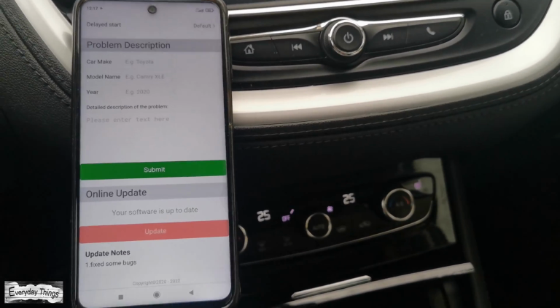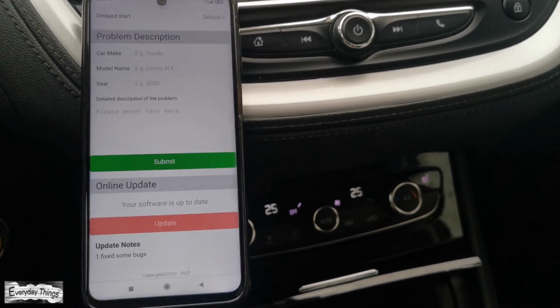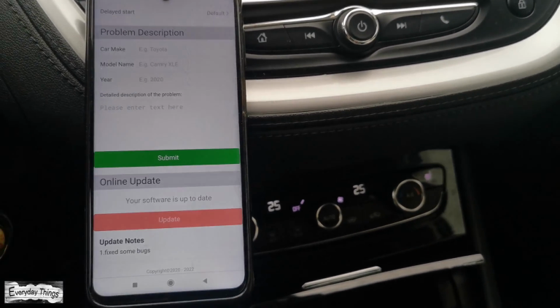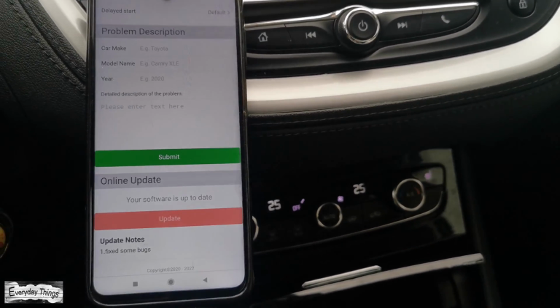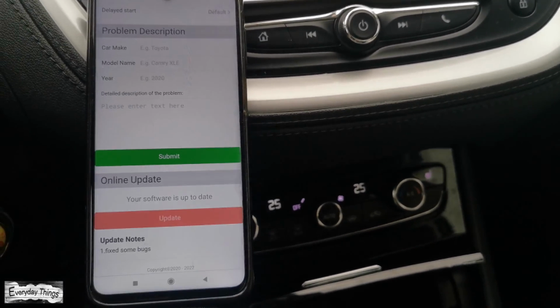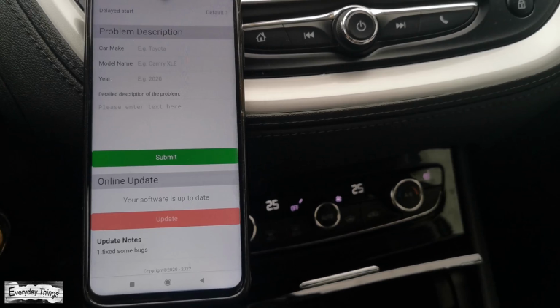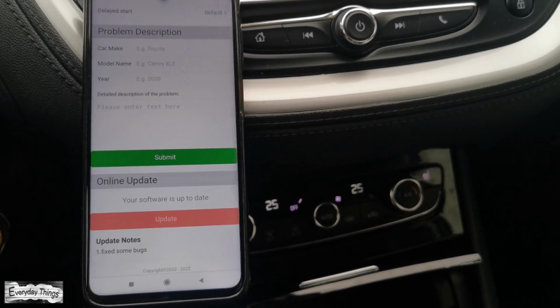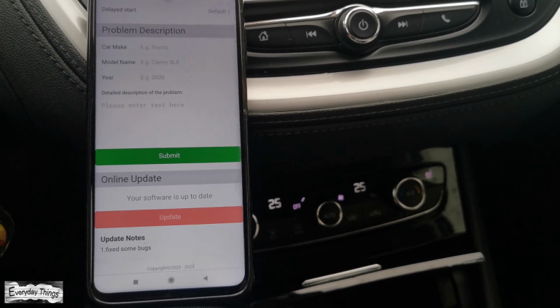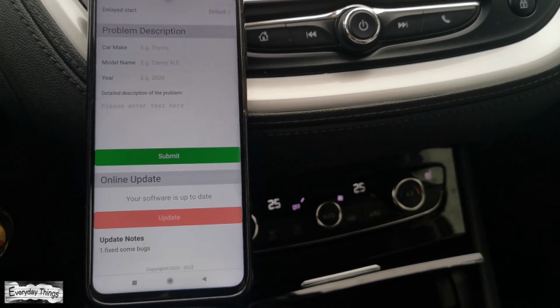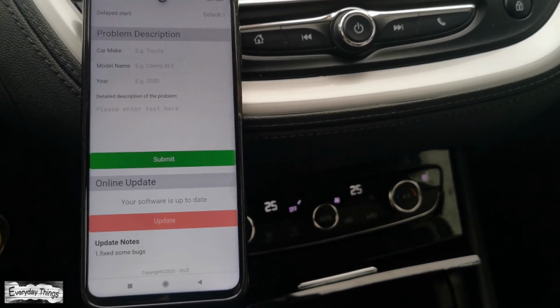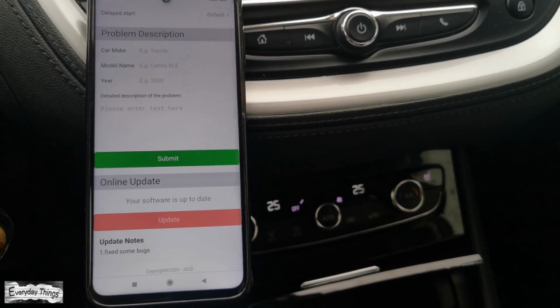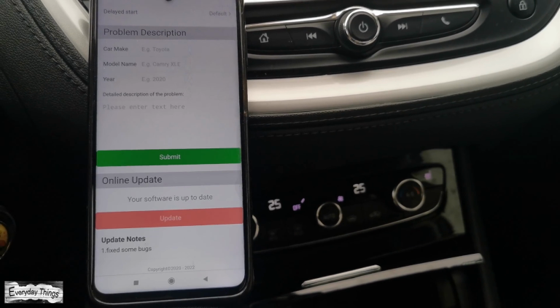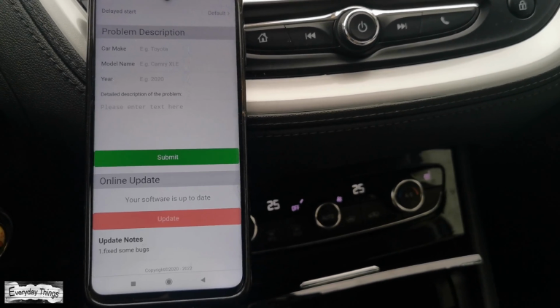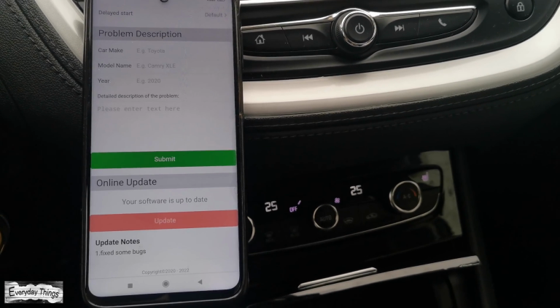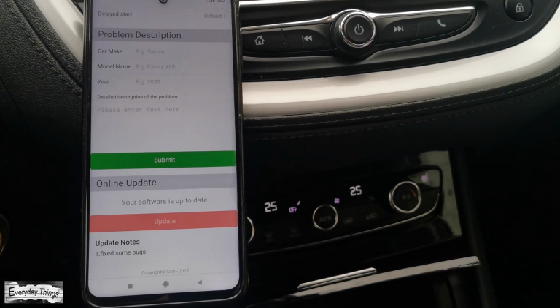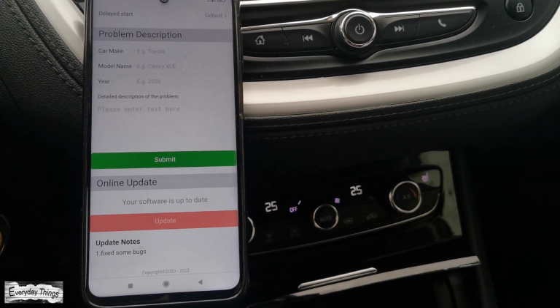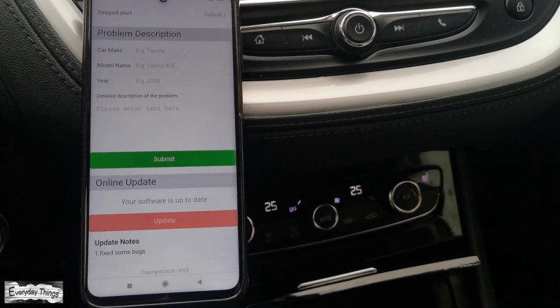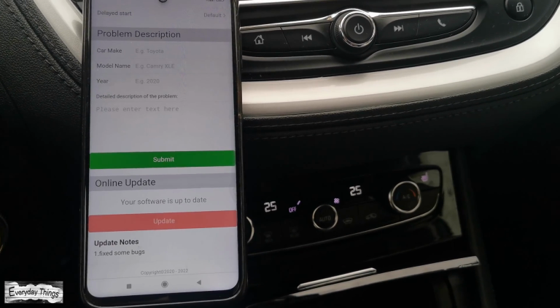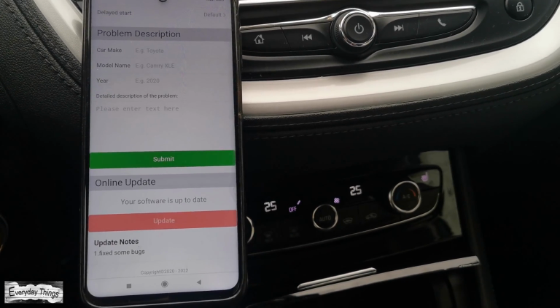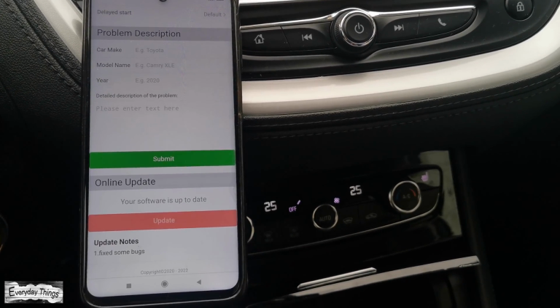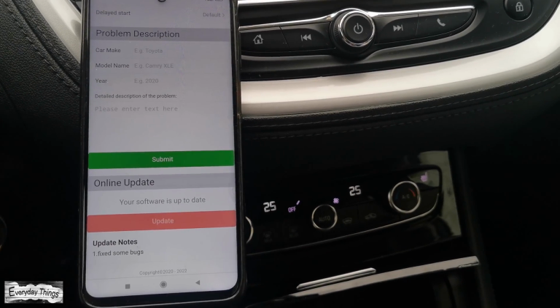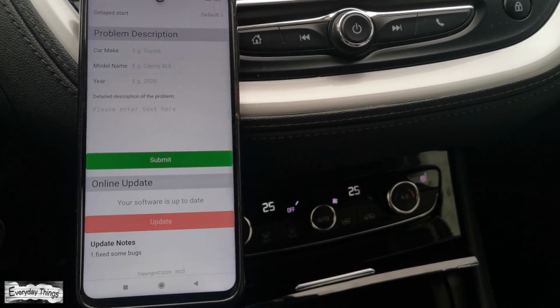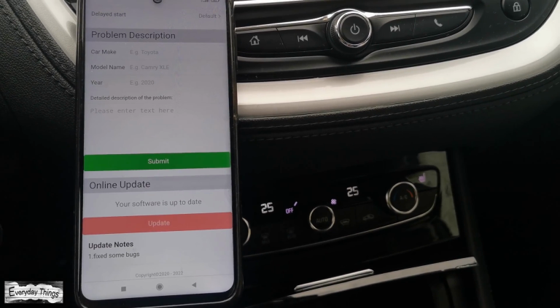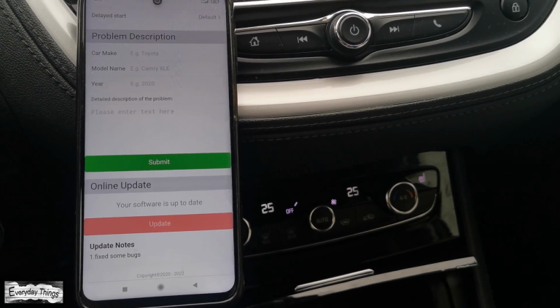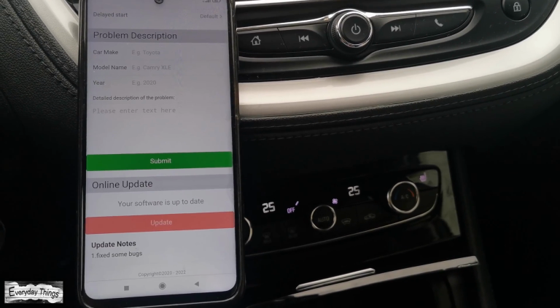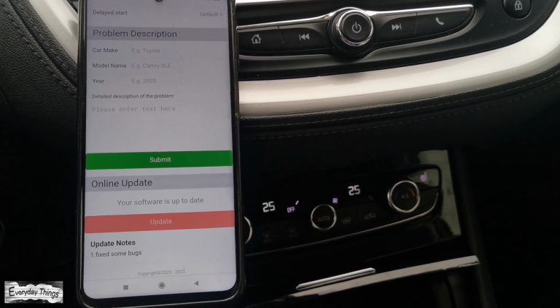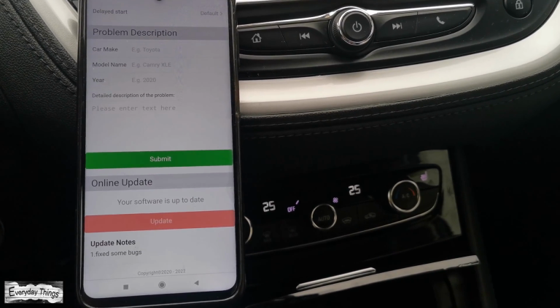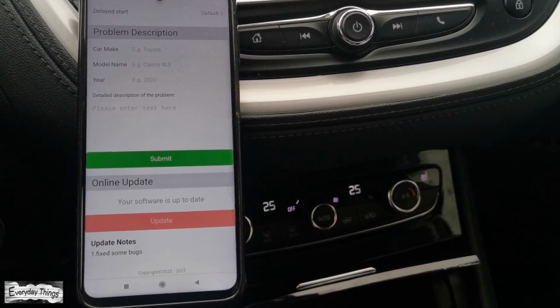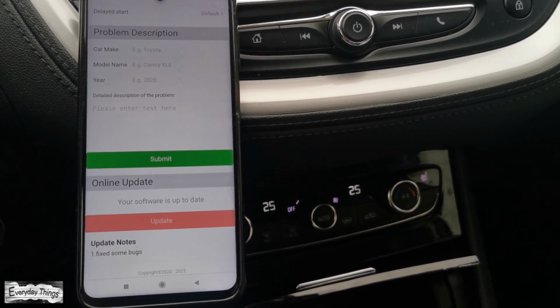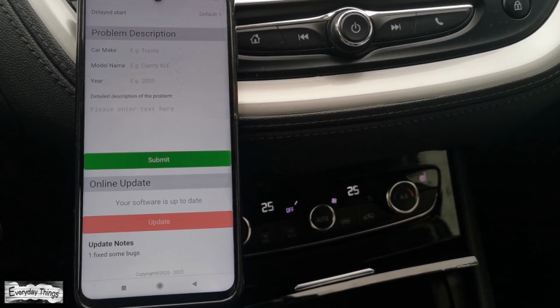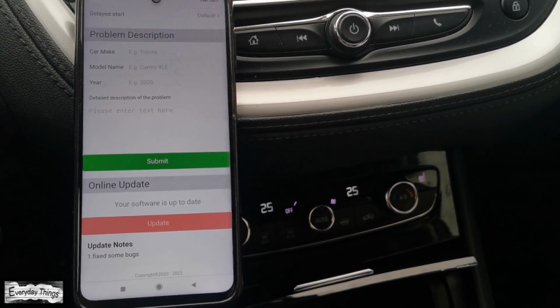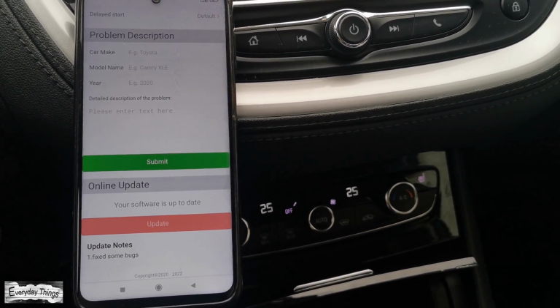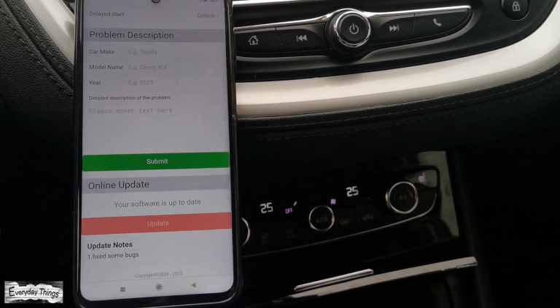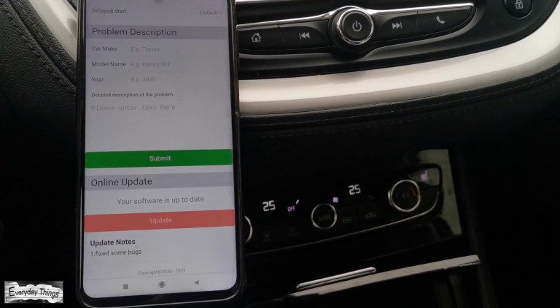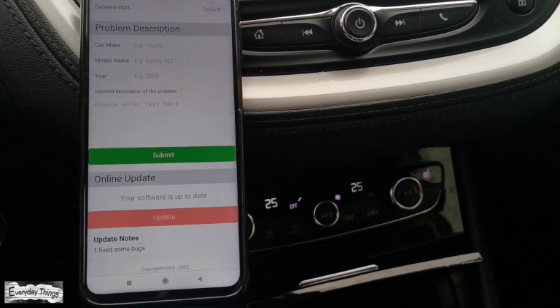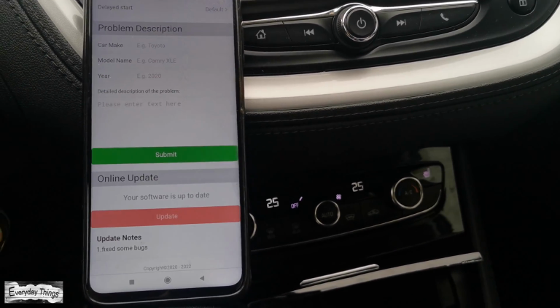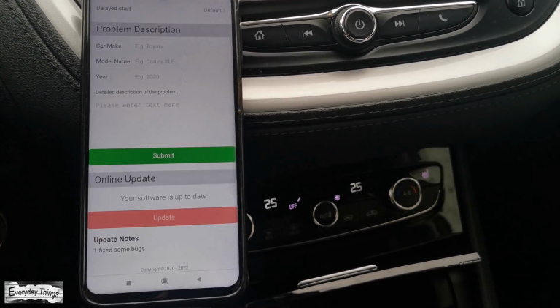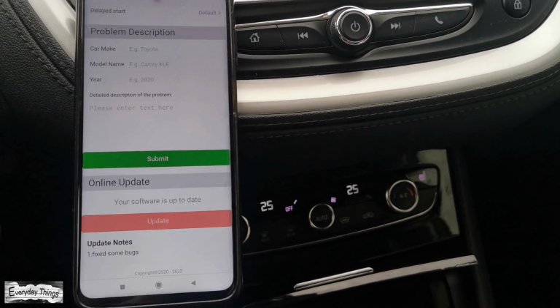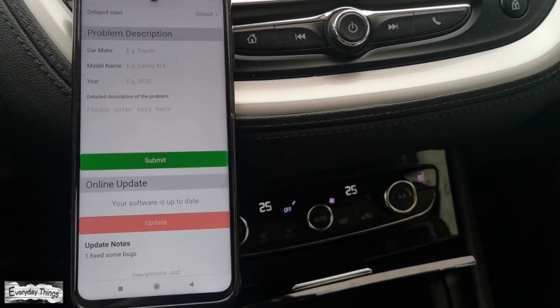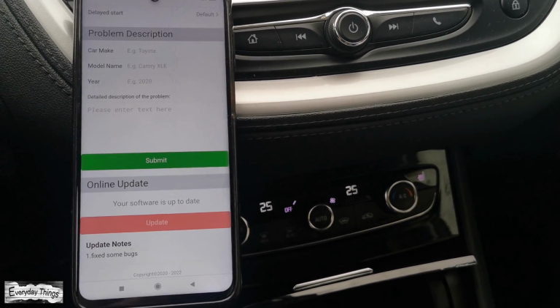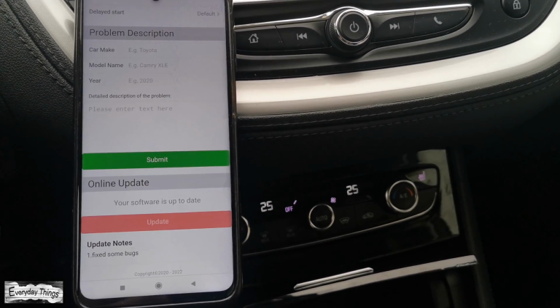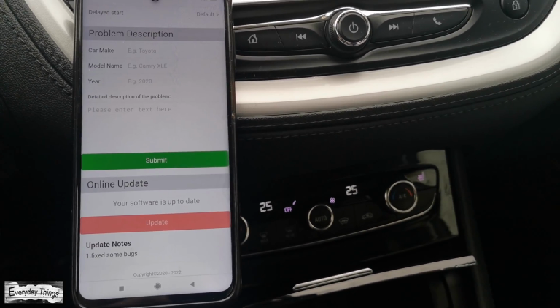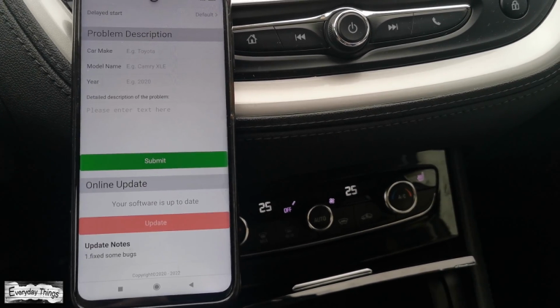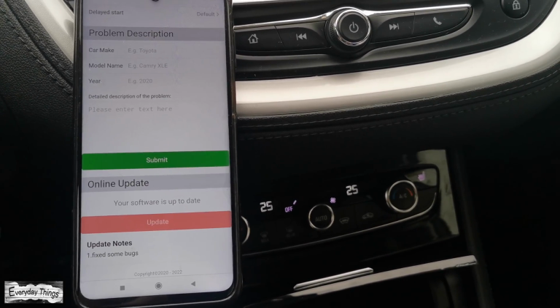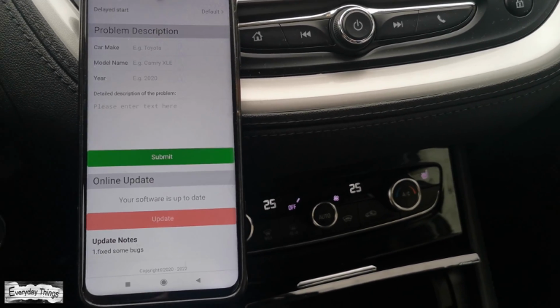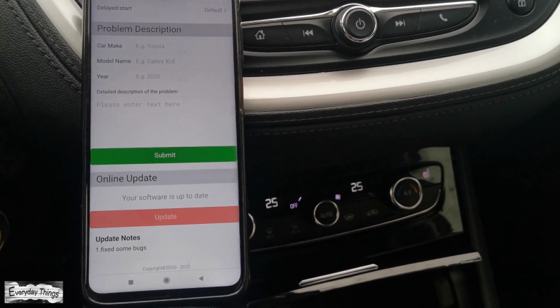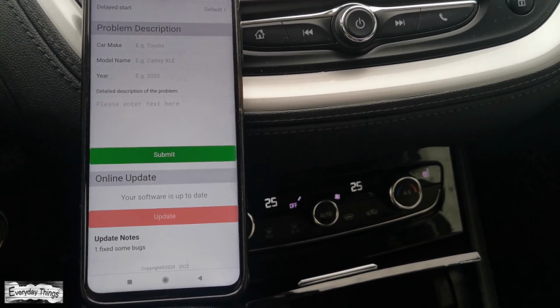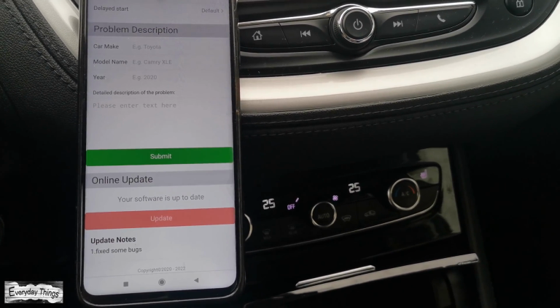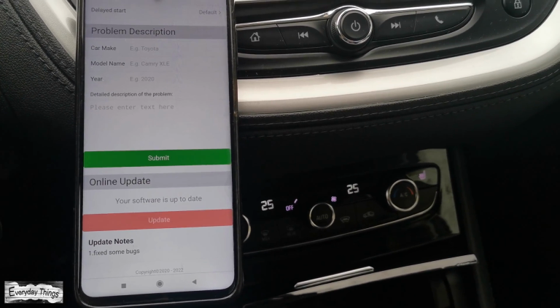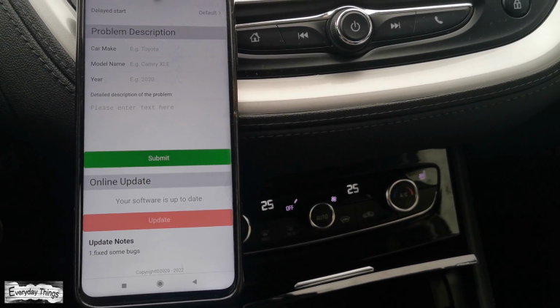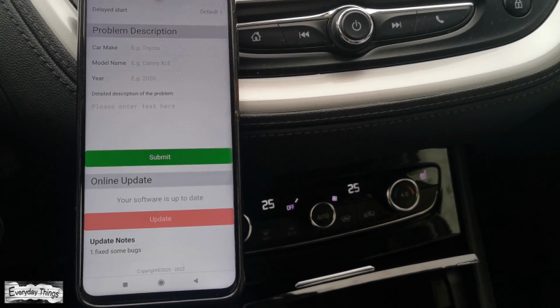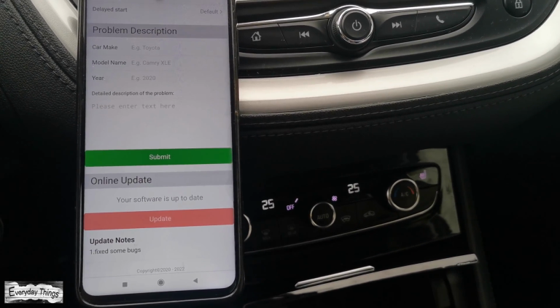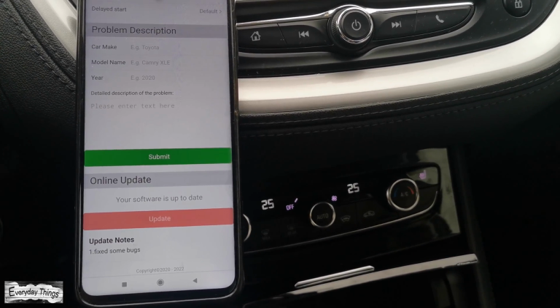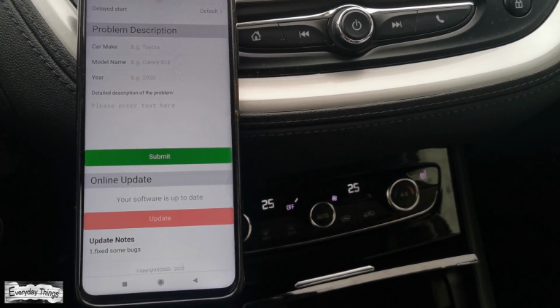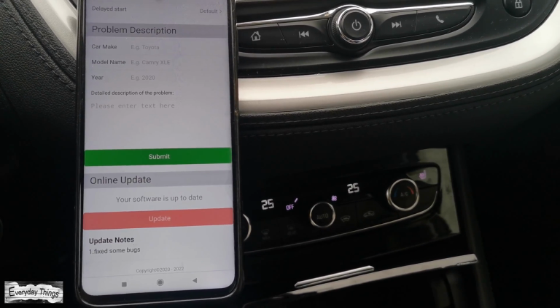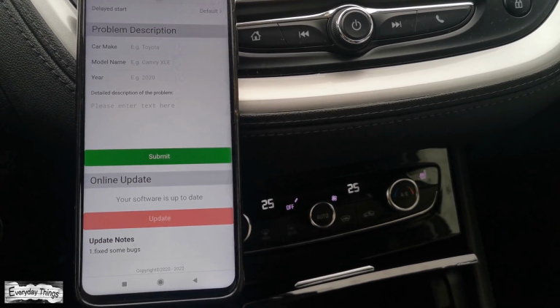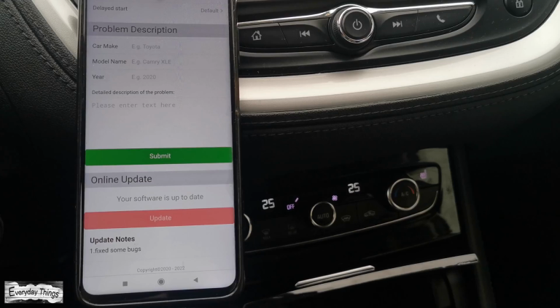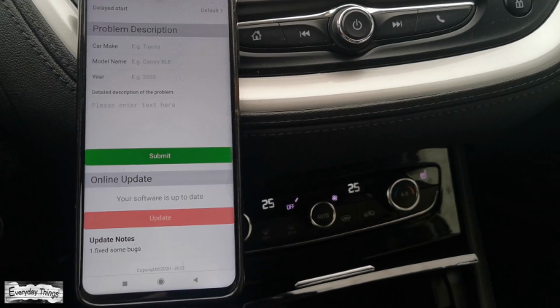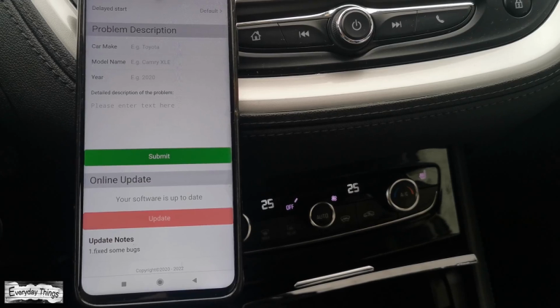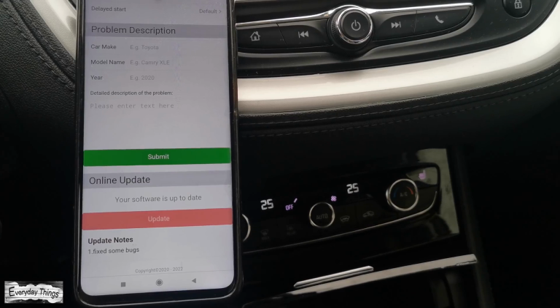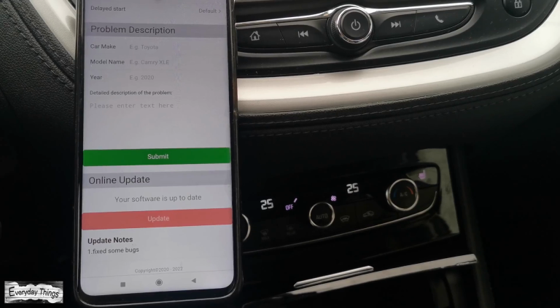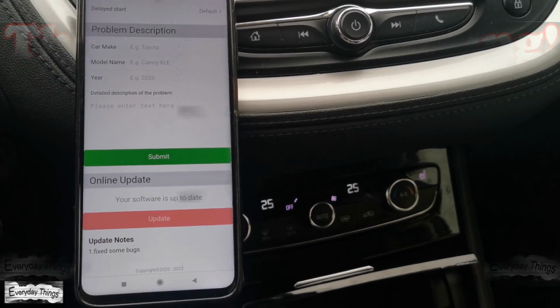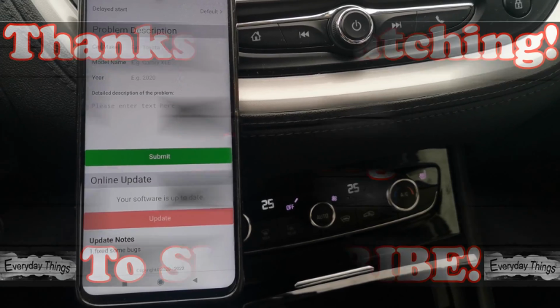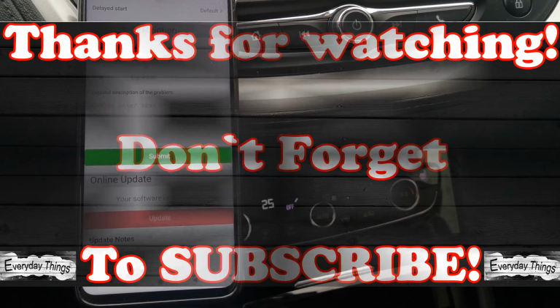Now your Autocast wireless CarPlay adapter is updated. Thanks for watching — don't forget to like and subscribe.